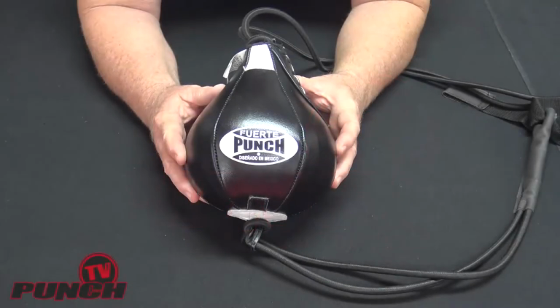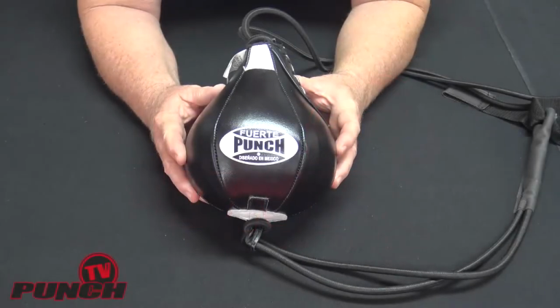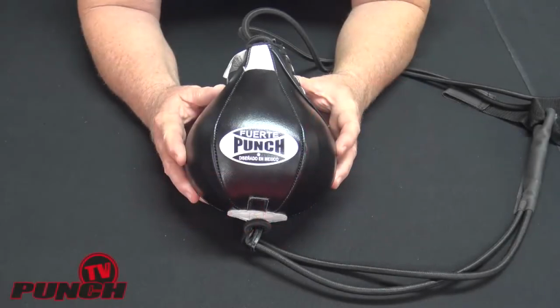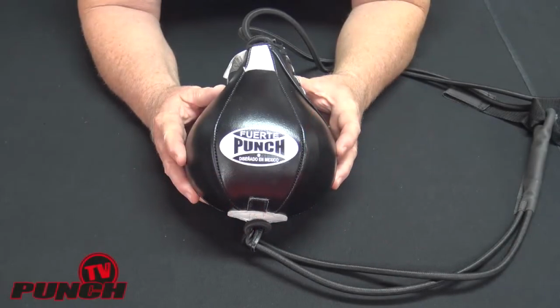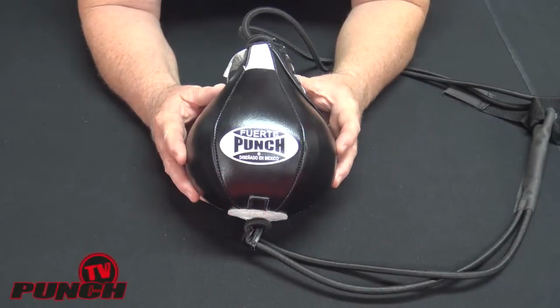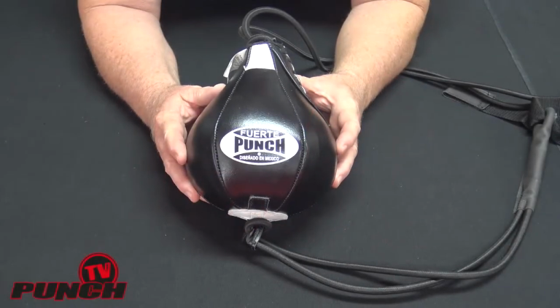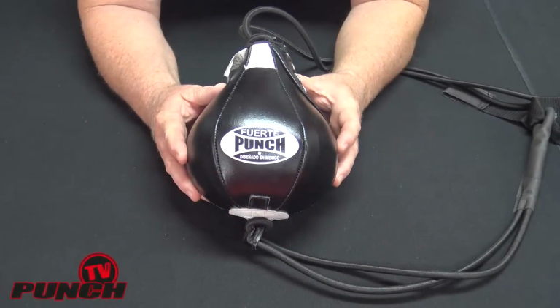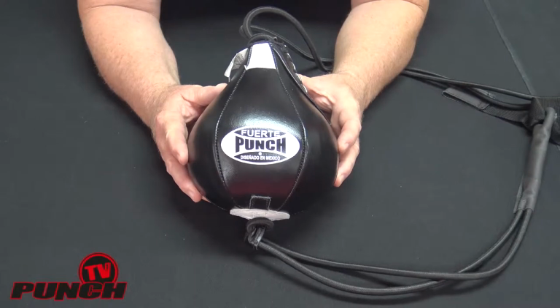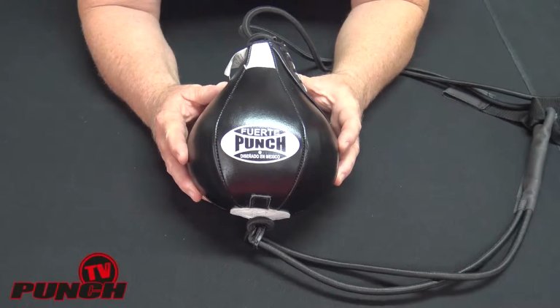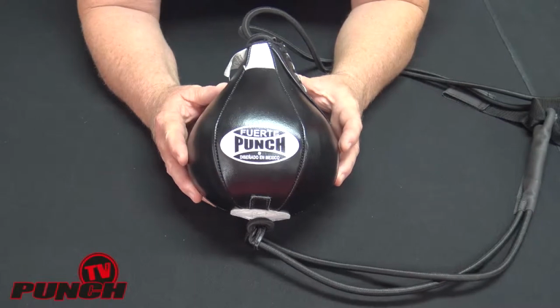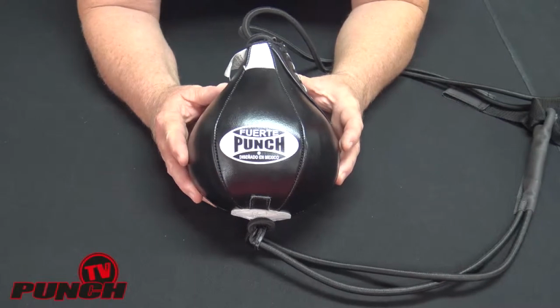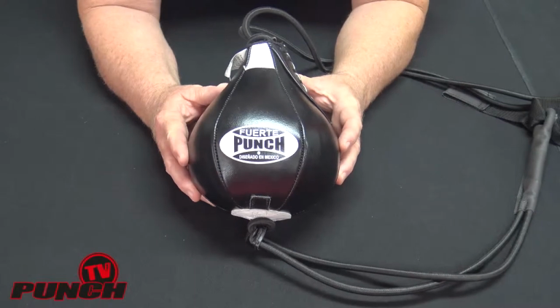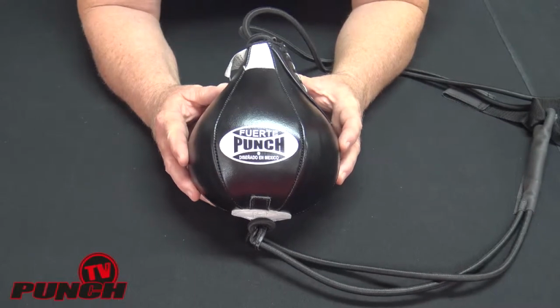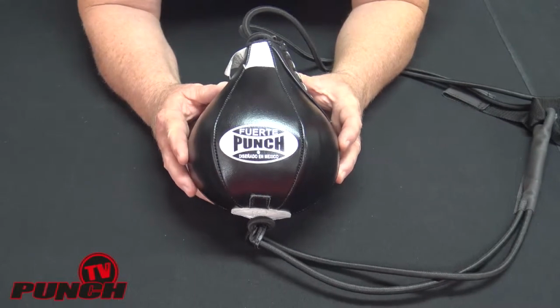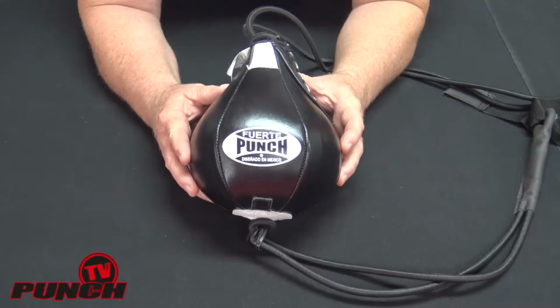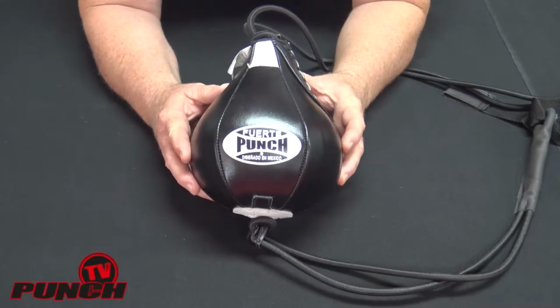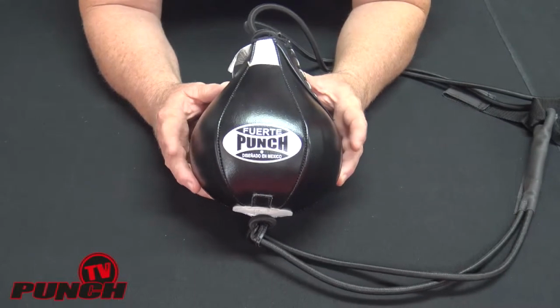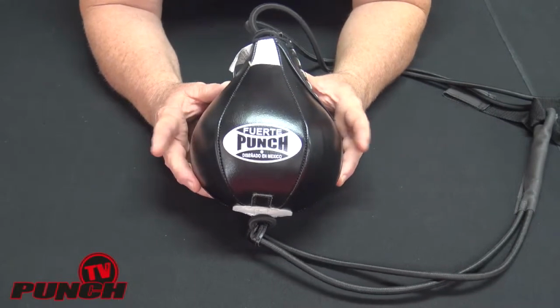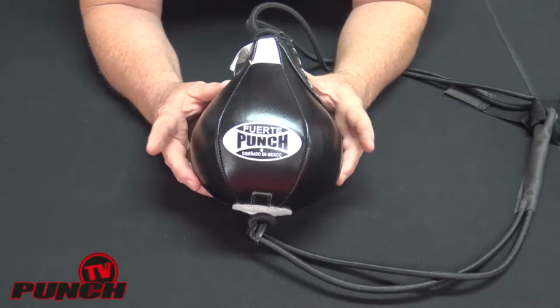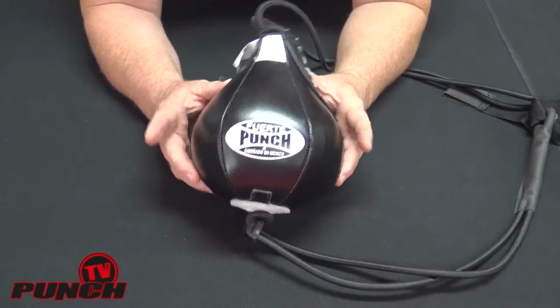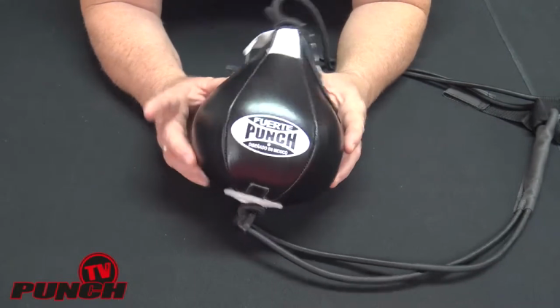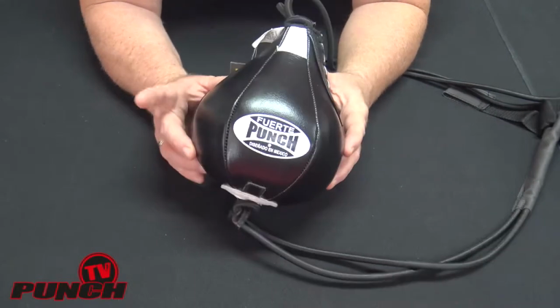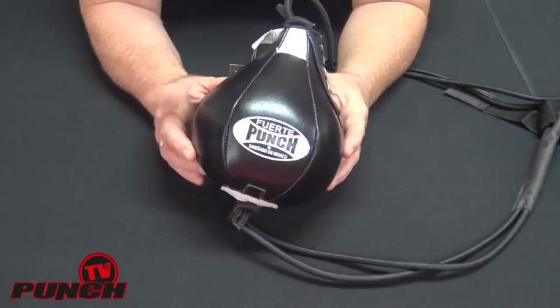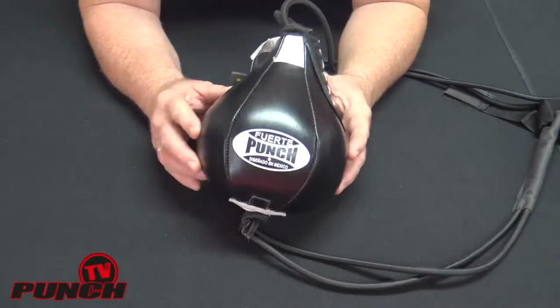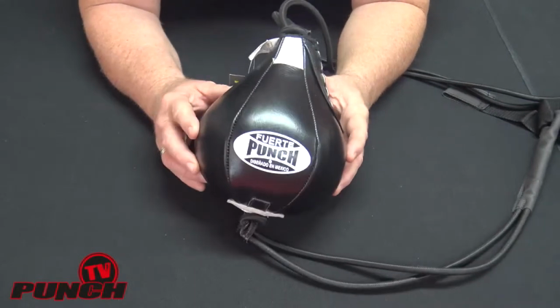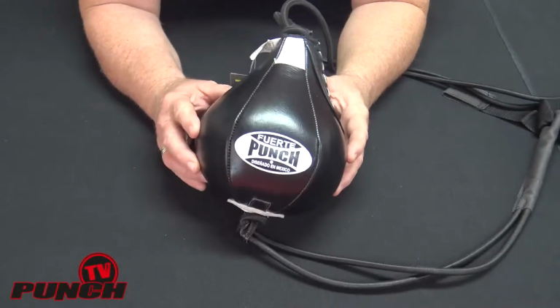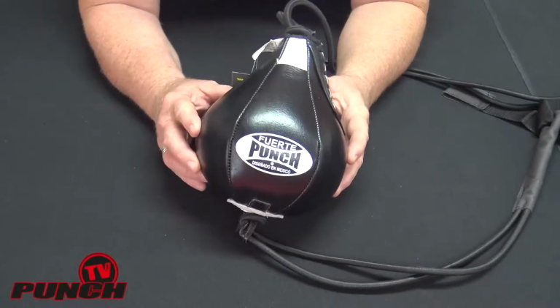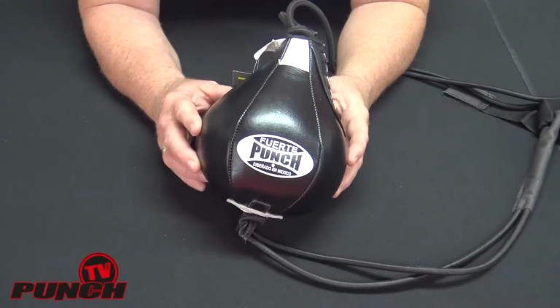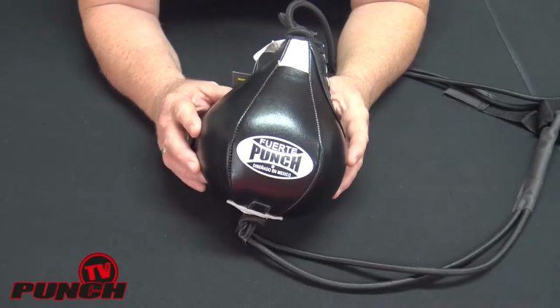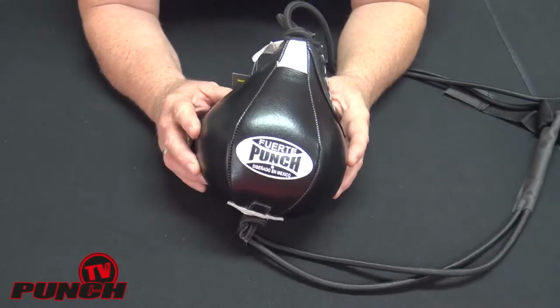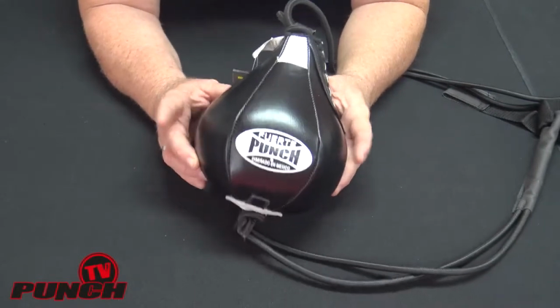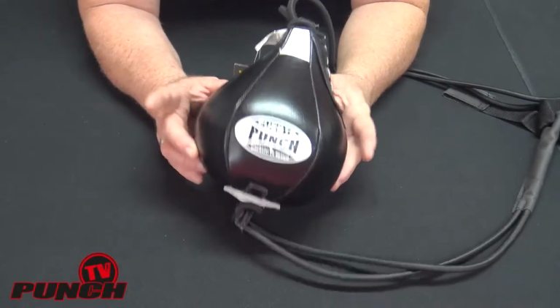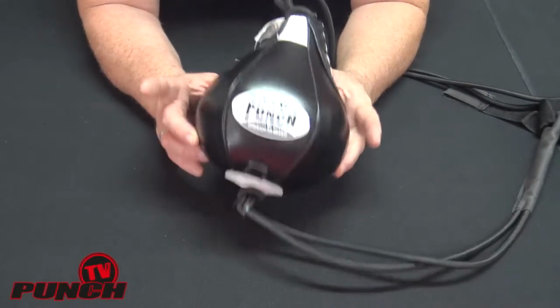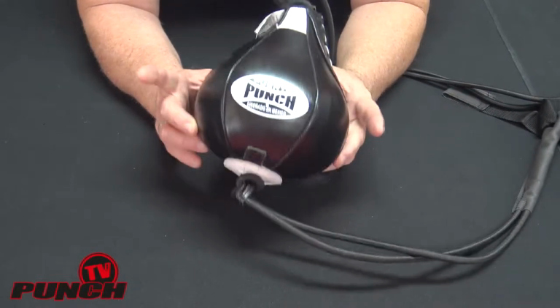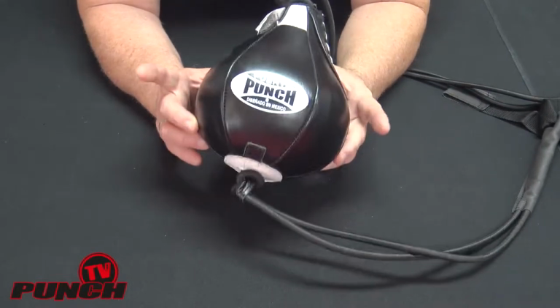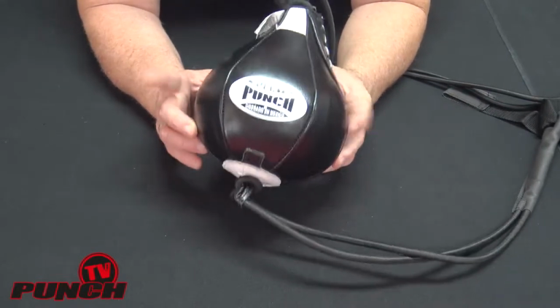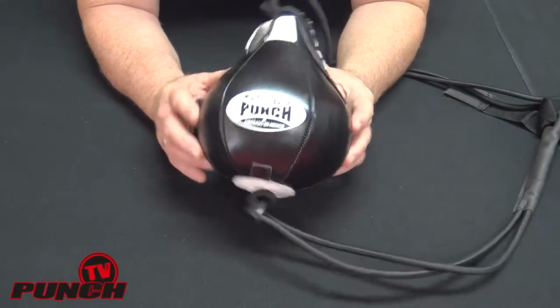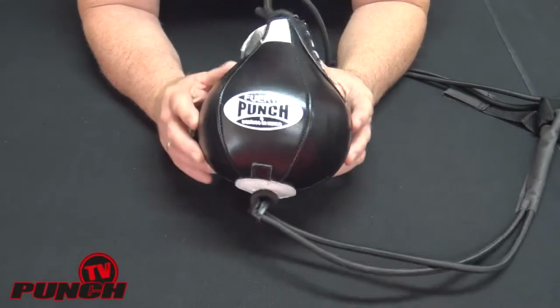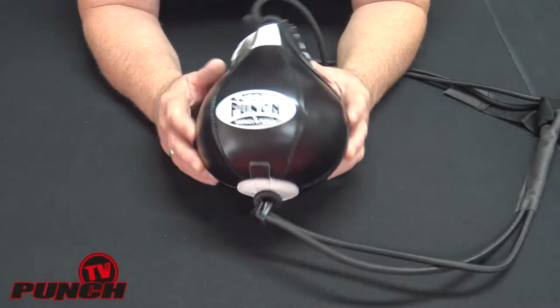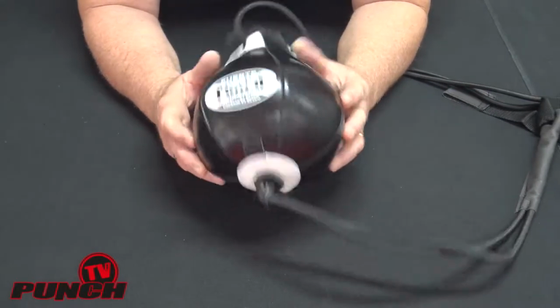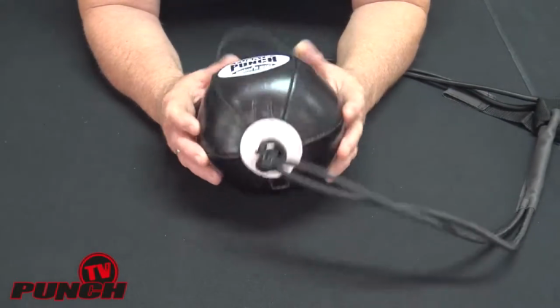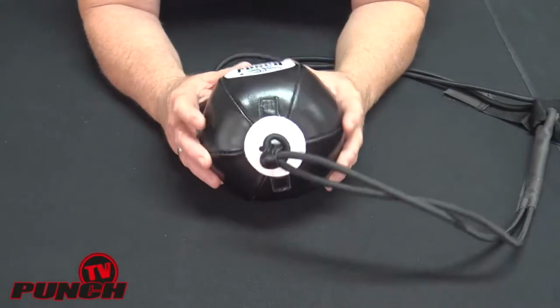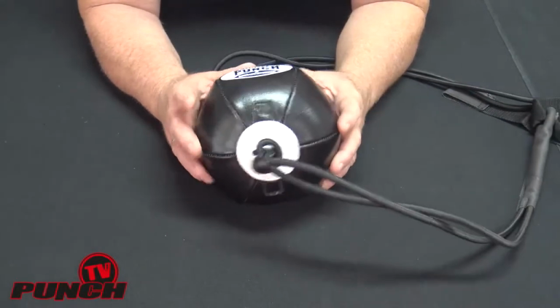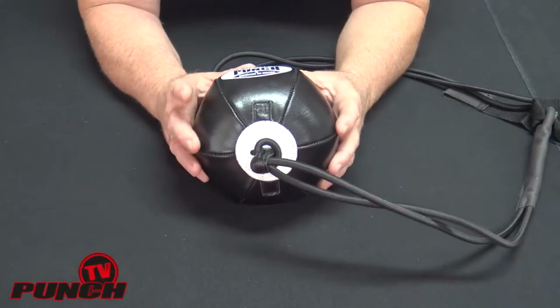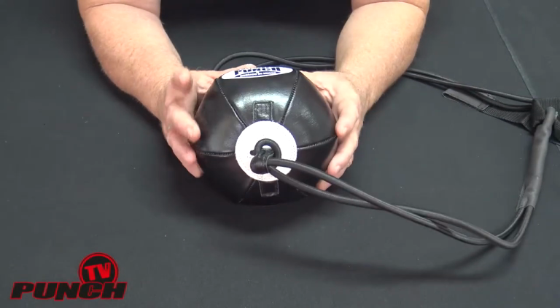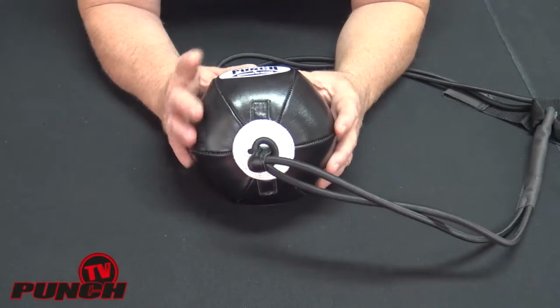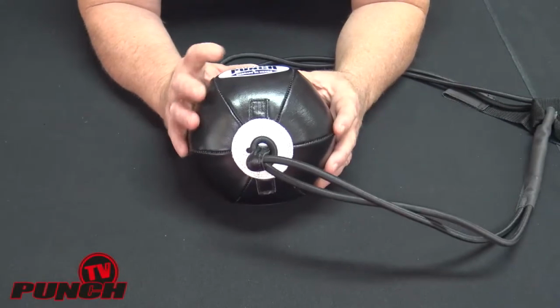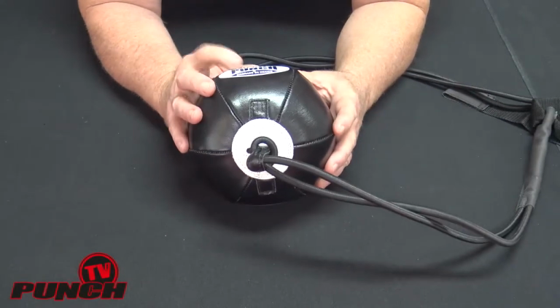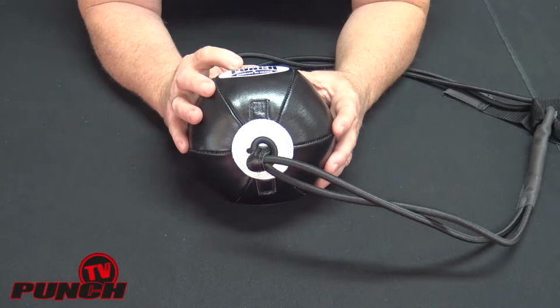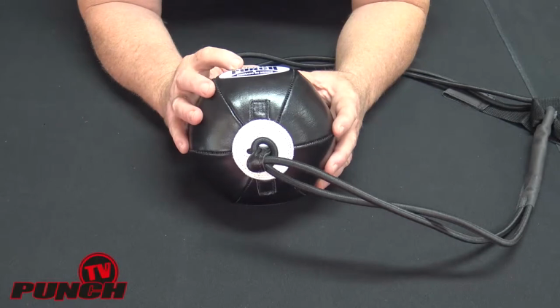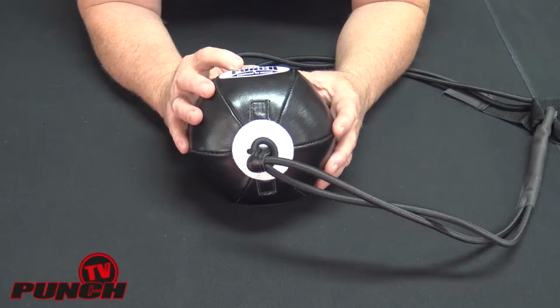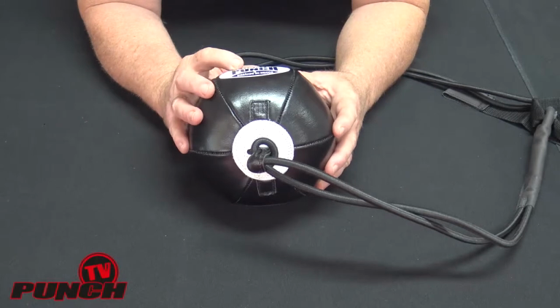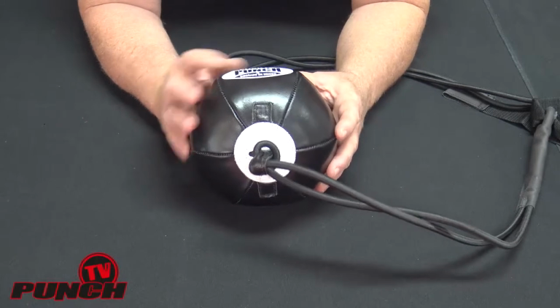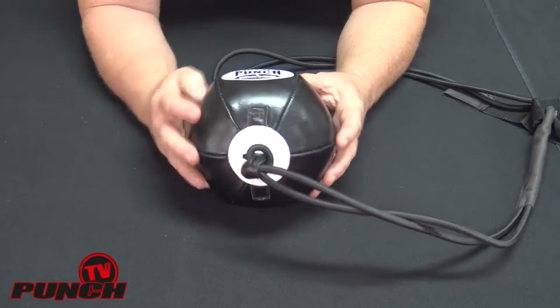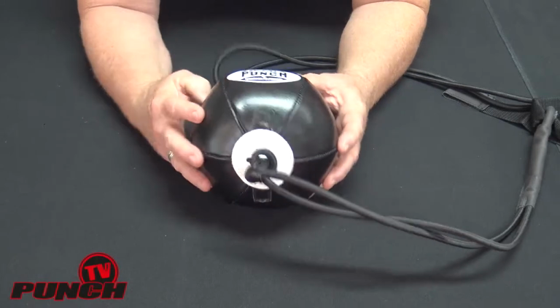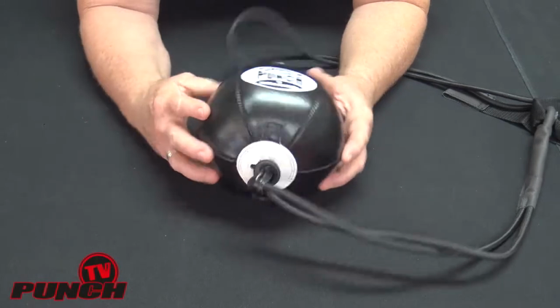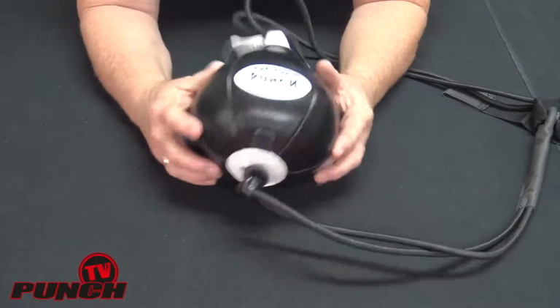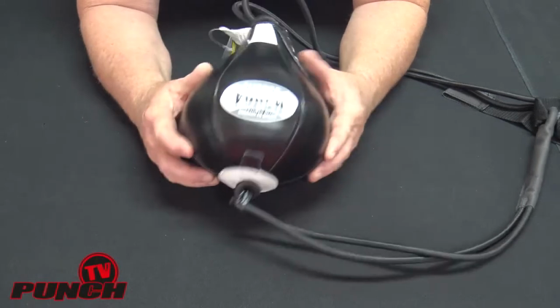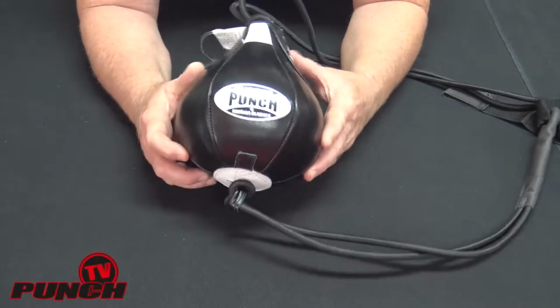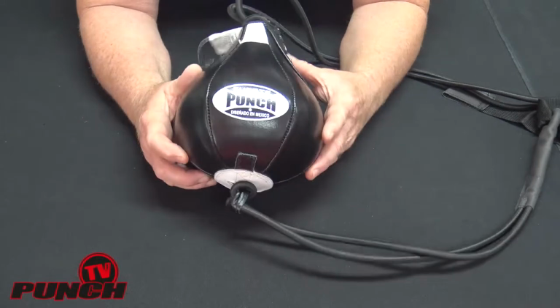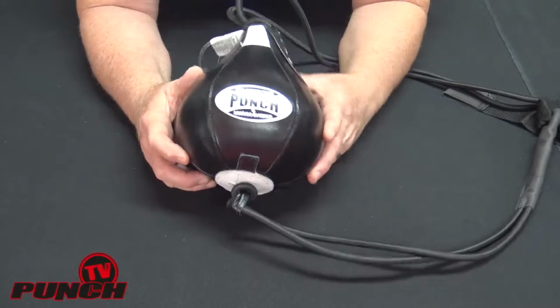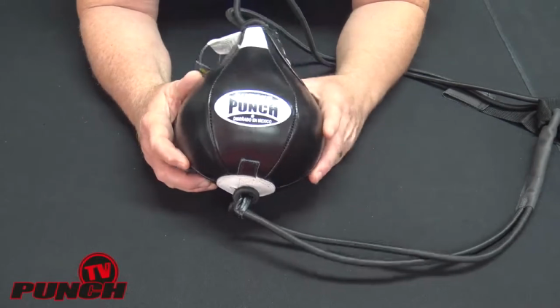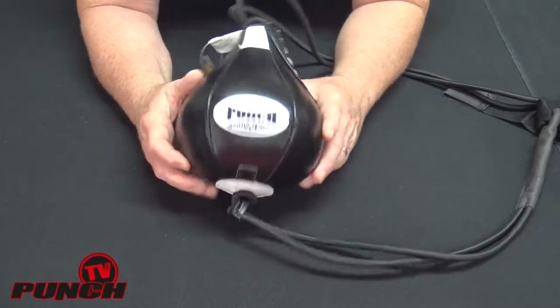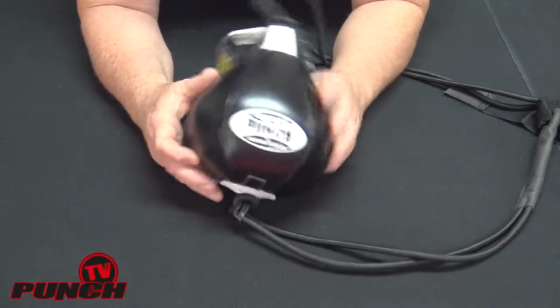Welcome to Punch TV, I'm Bruce Townhill. Today we're looking at the Mexican Fuete 8-inch ball.